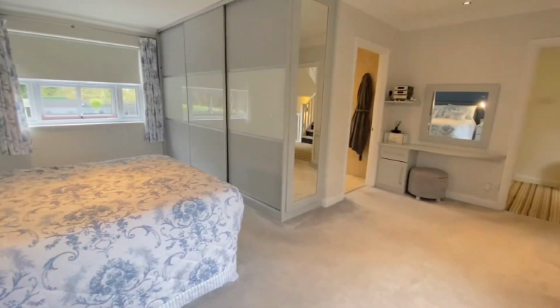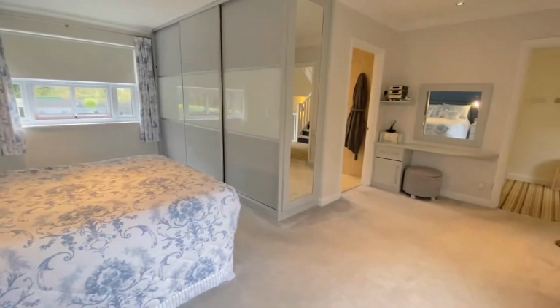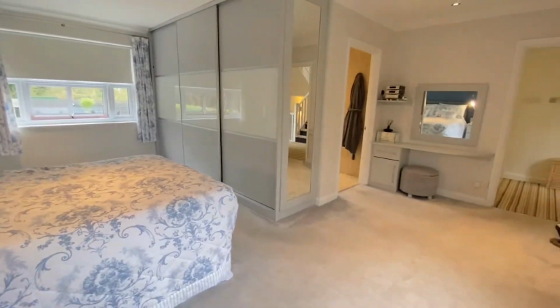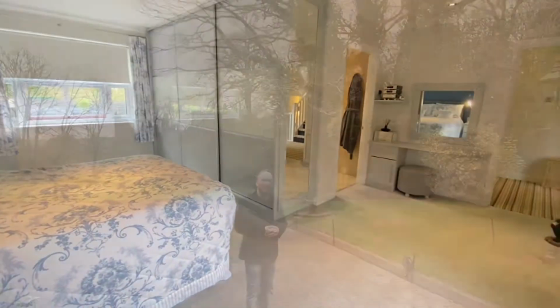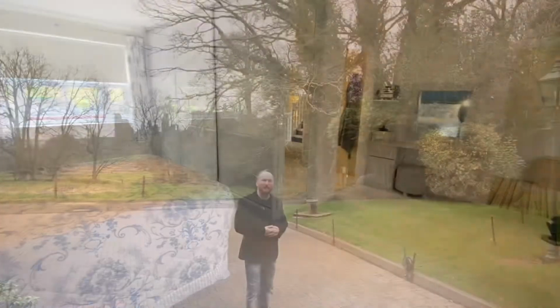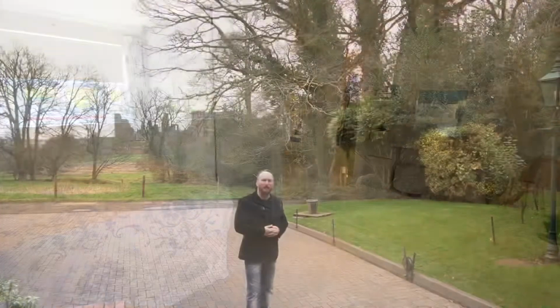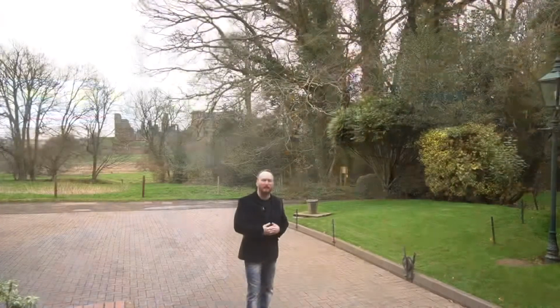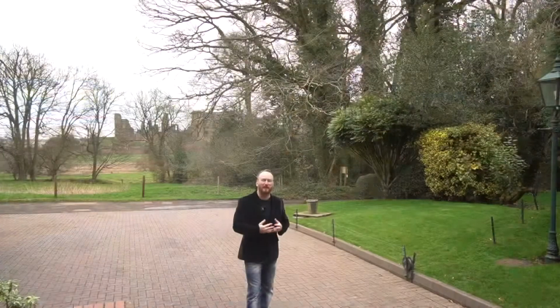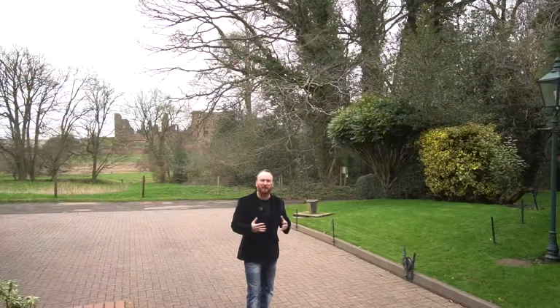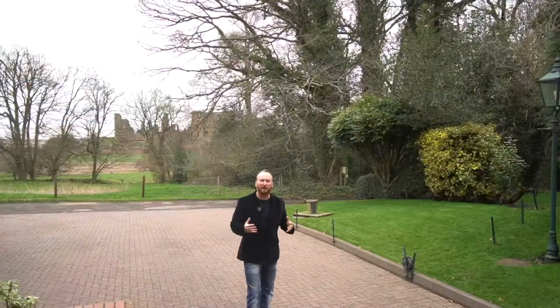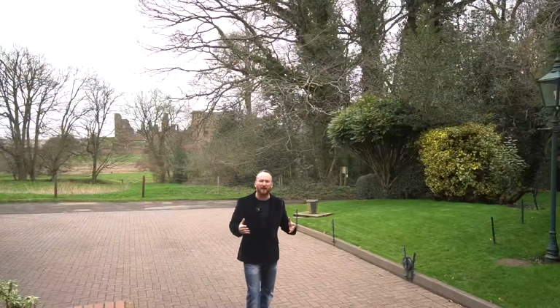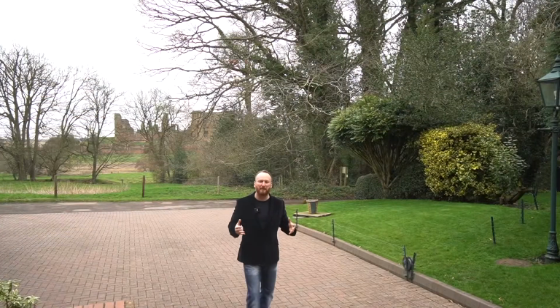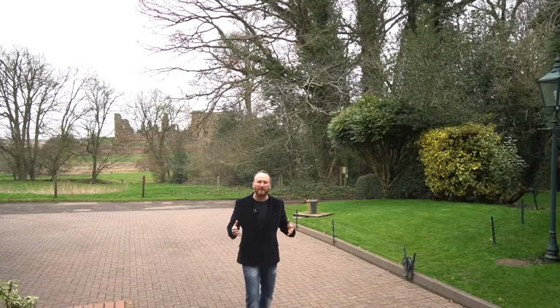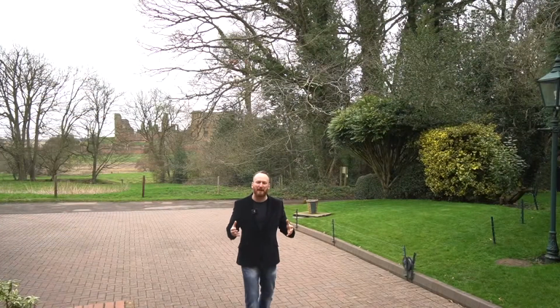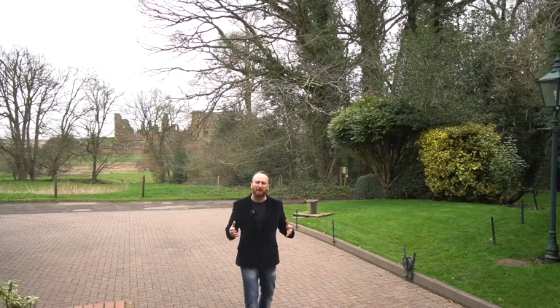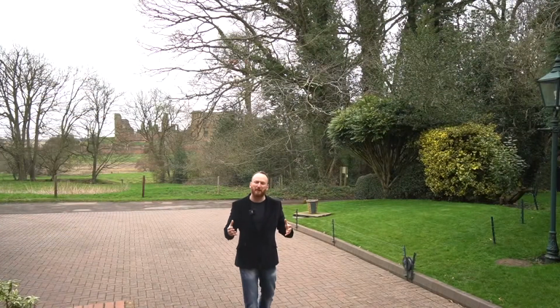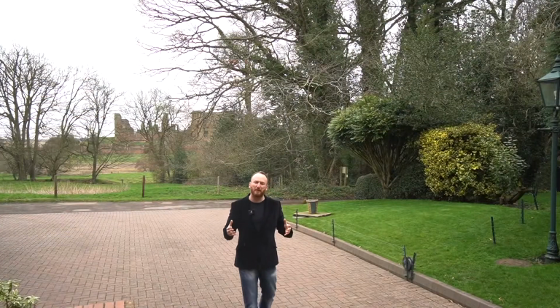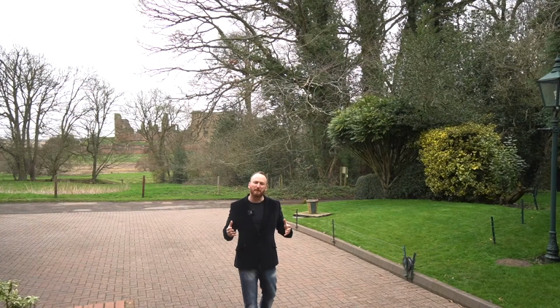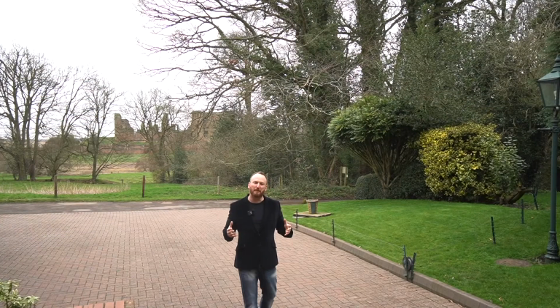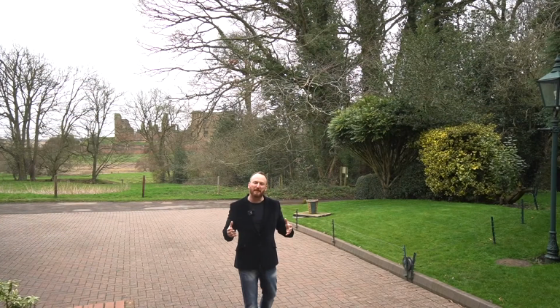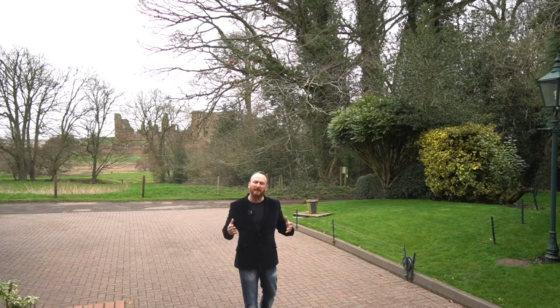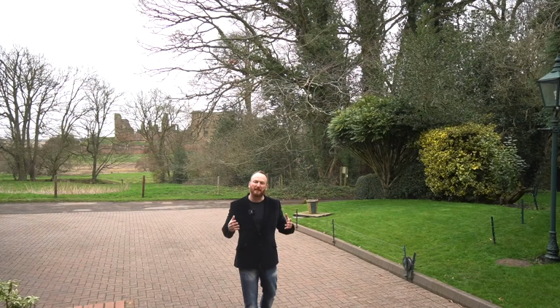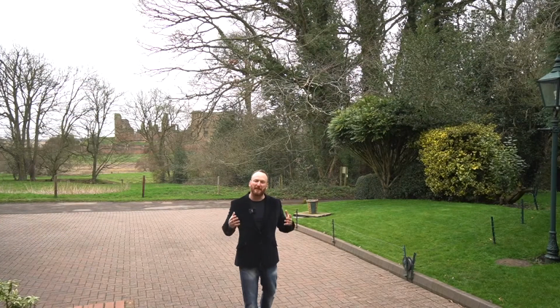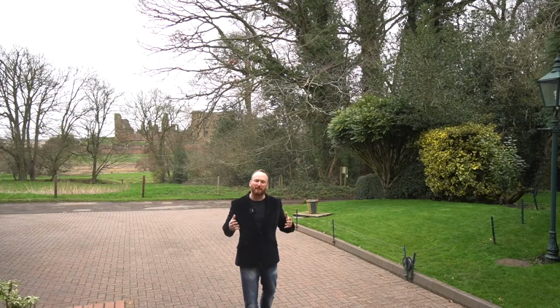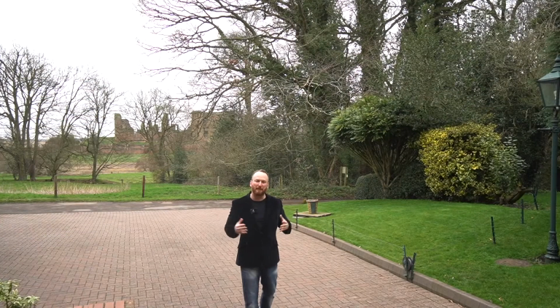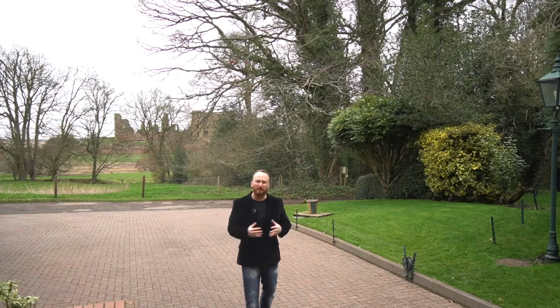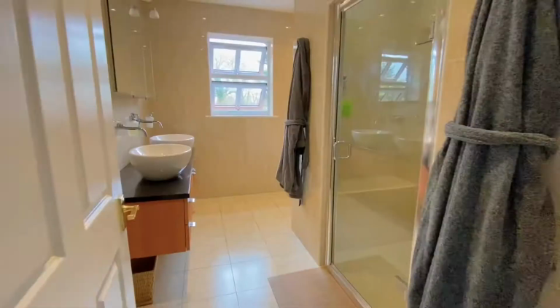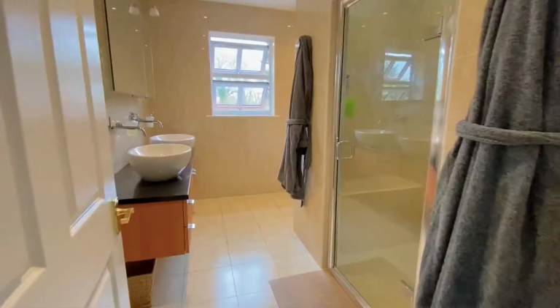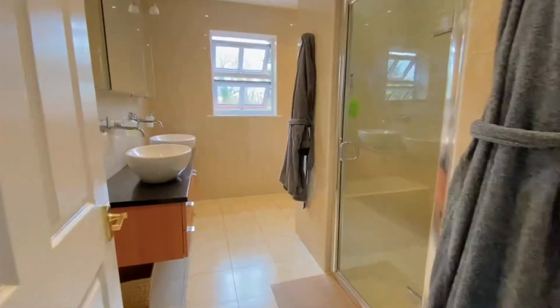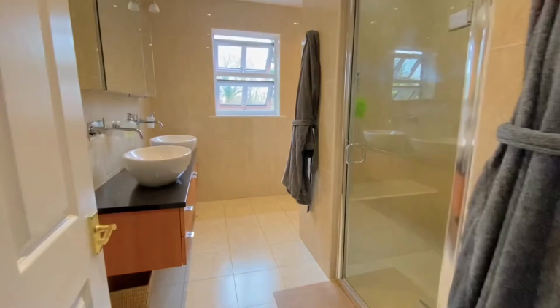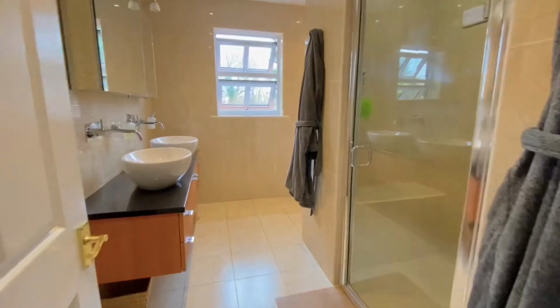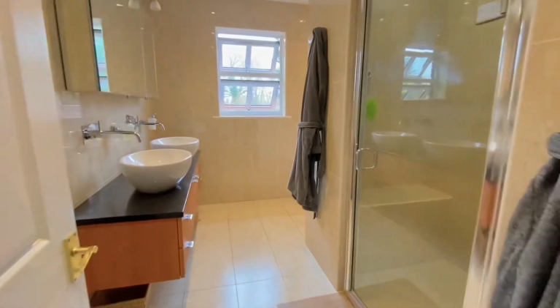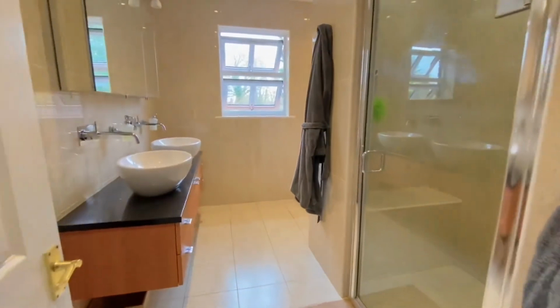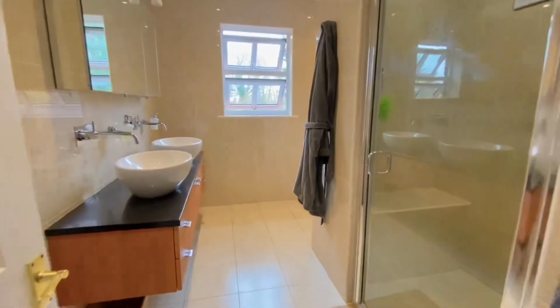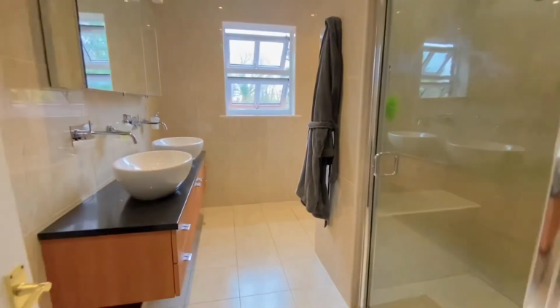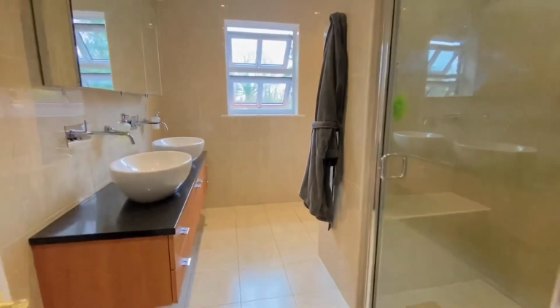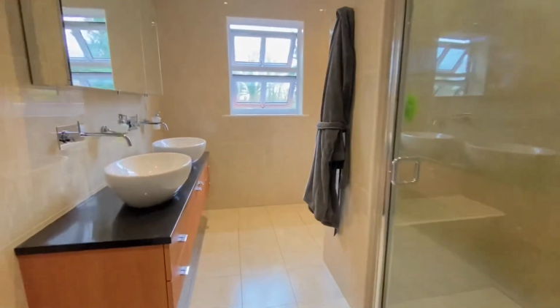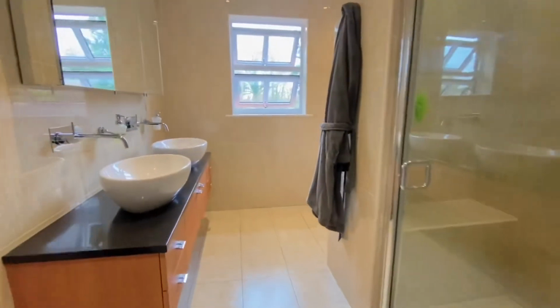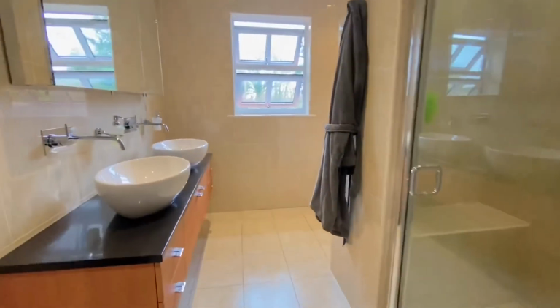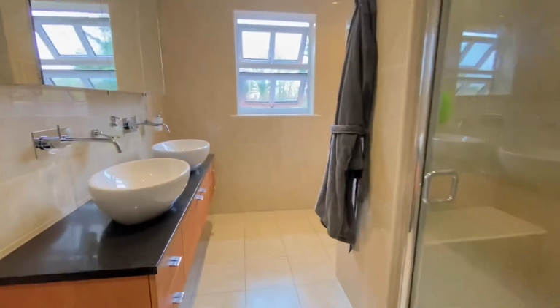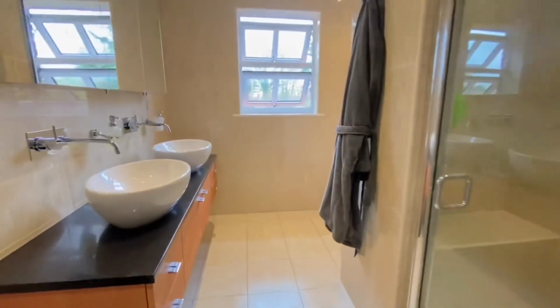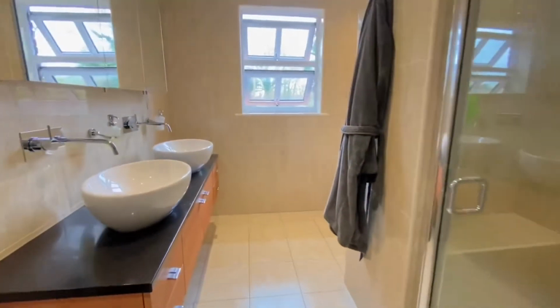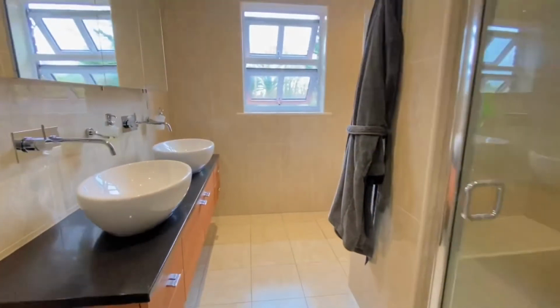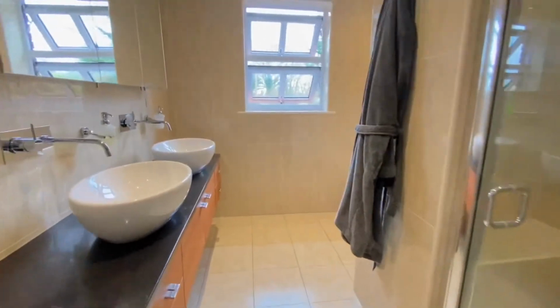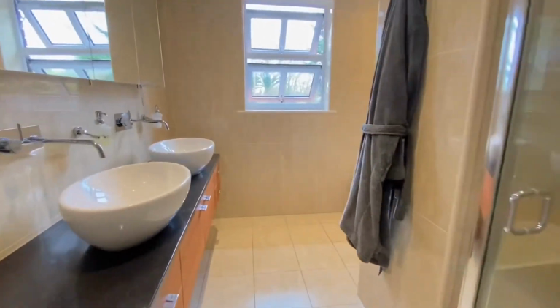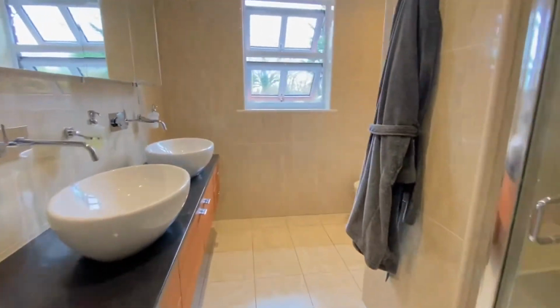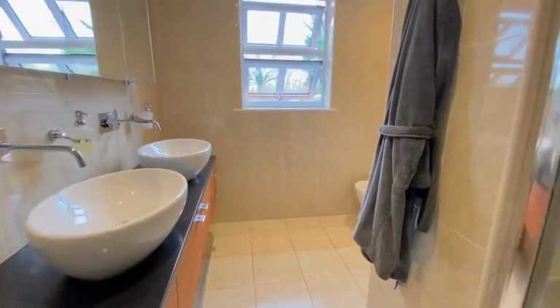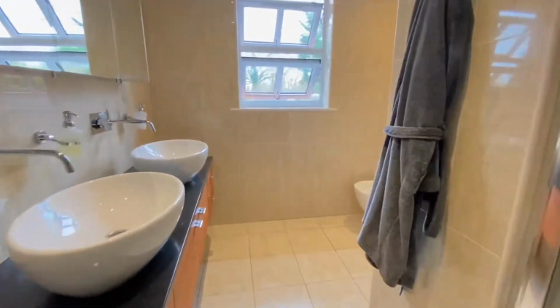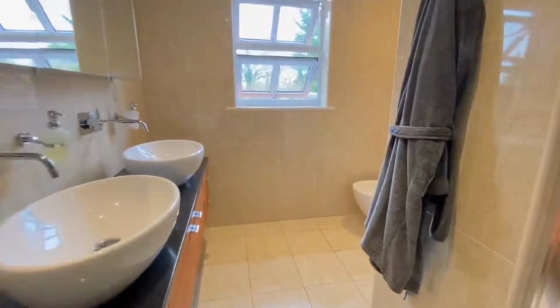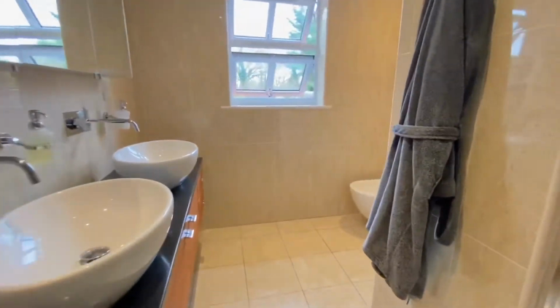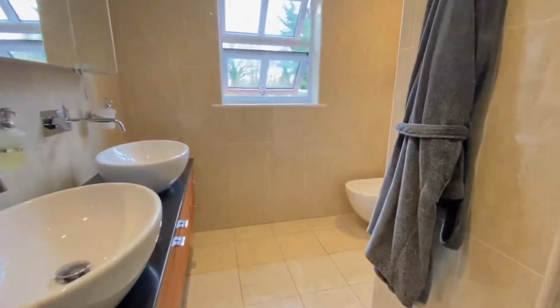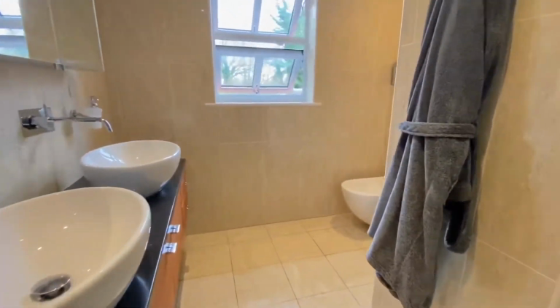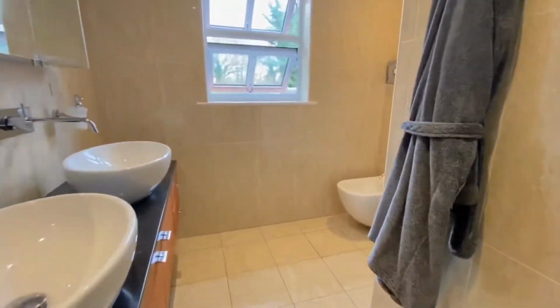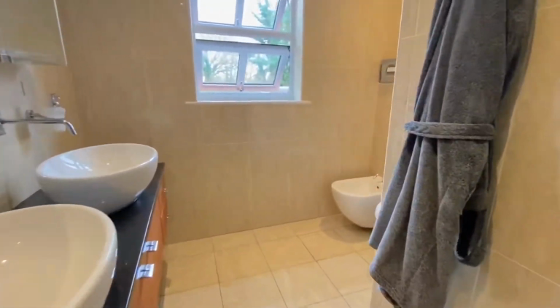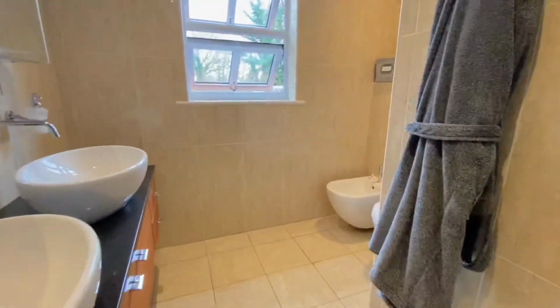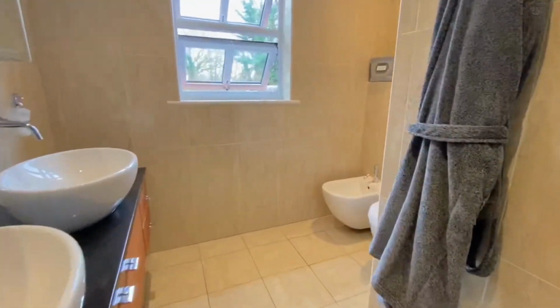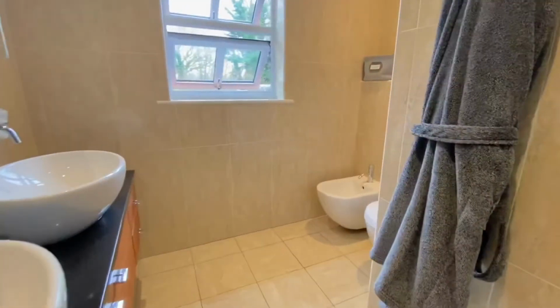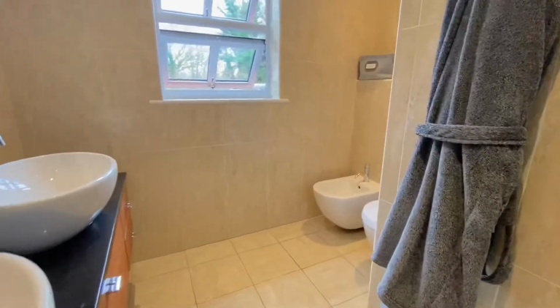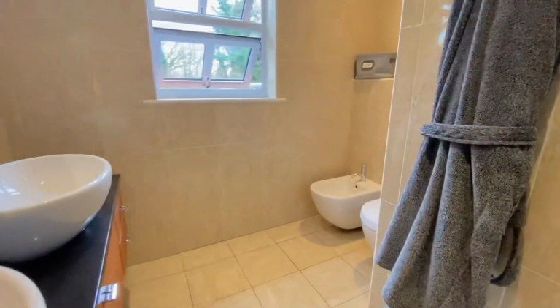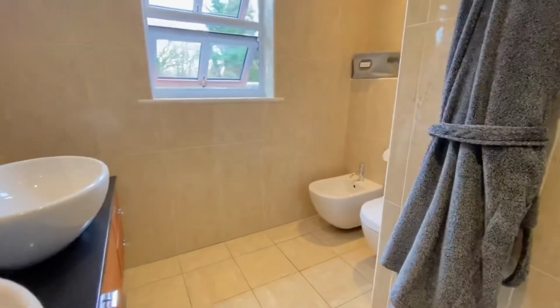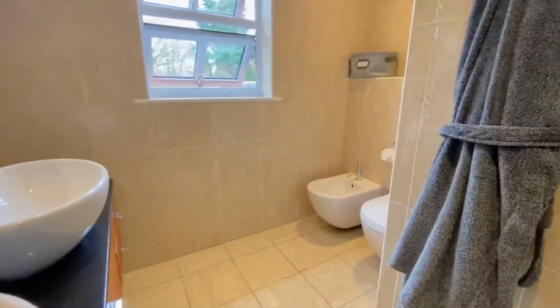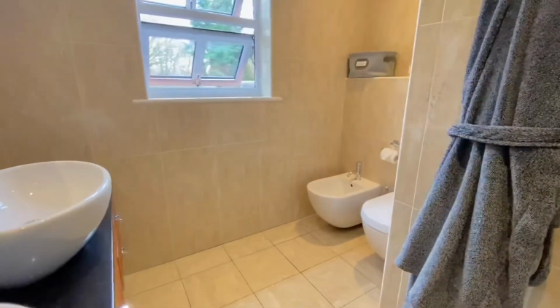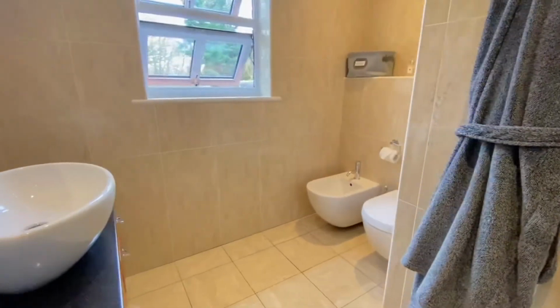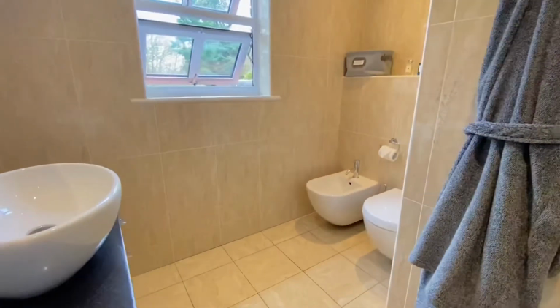With the five bathrooms, they have been recently refitted and they provide a really lovely spa feel.